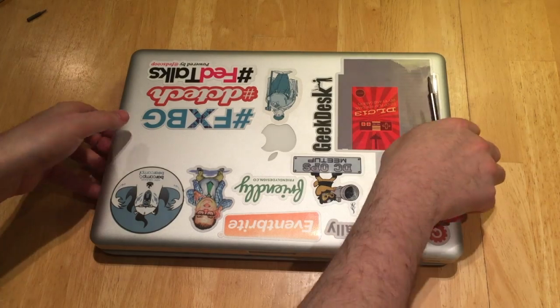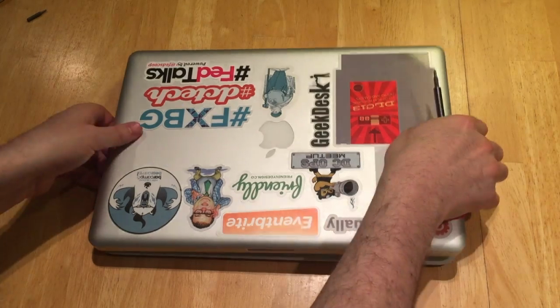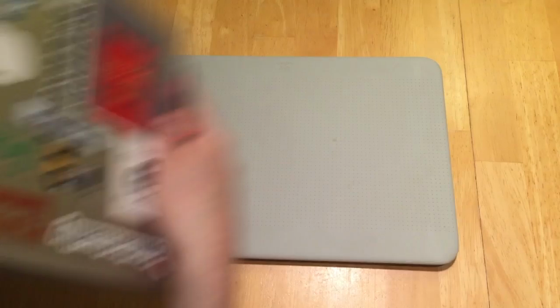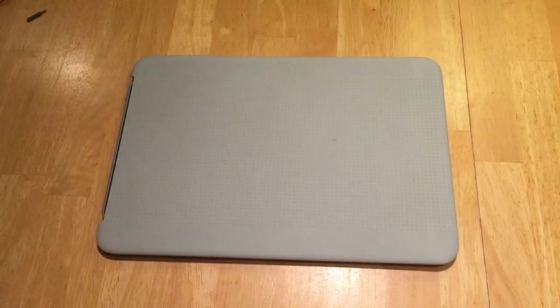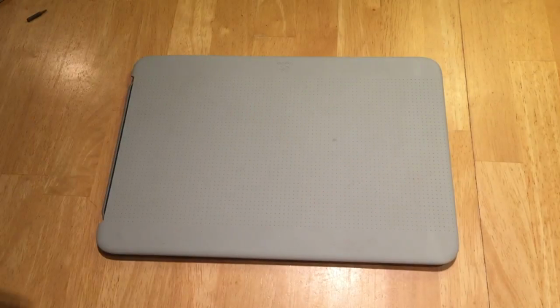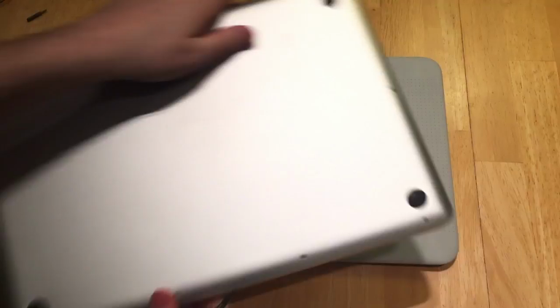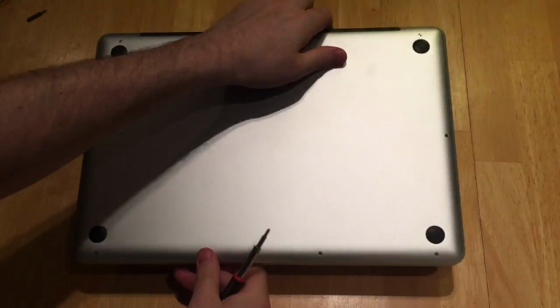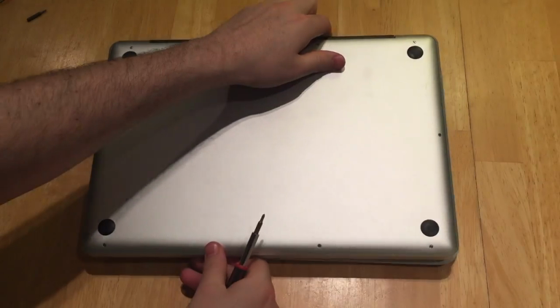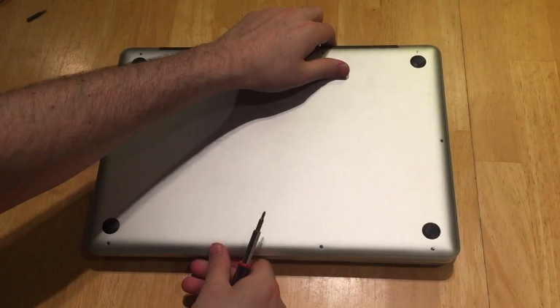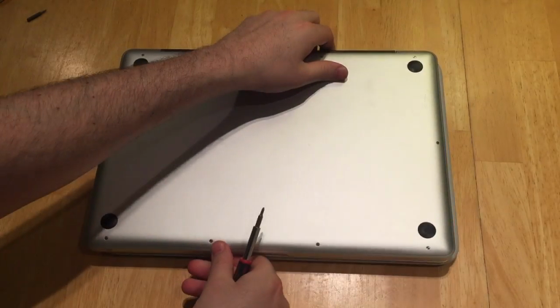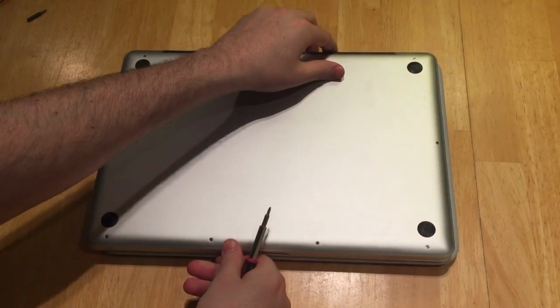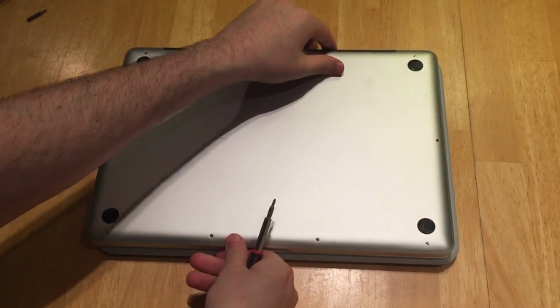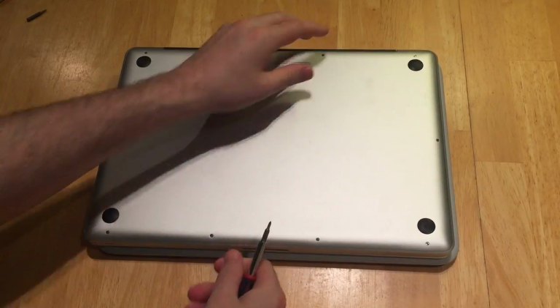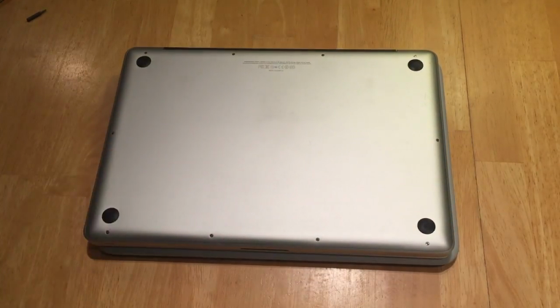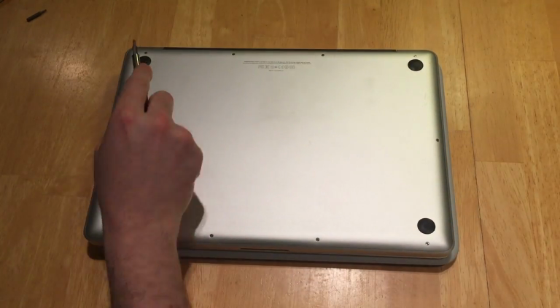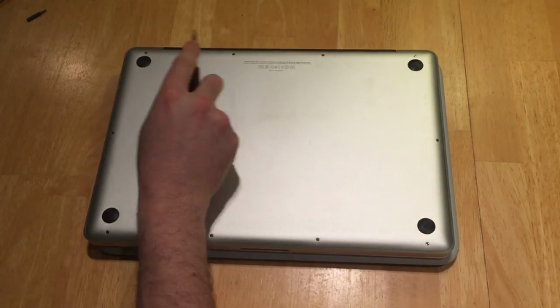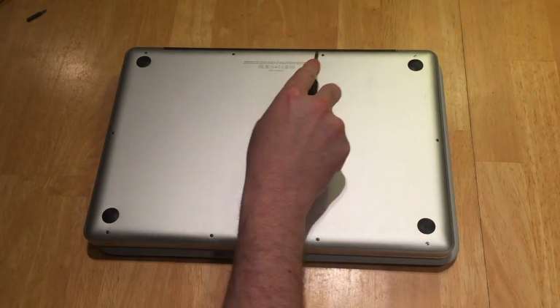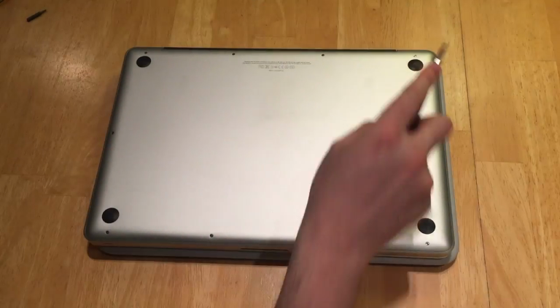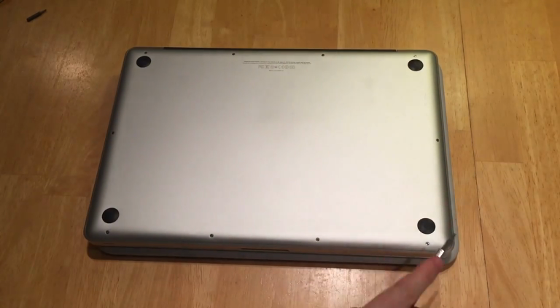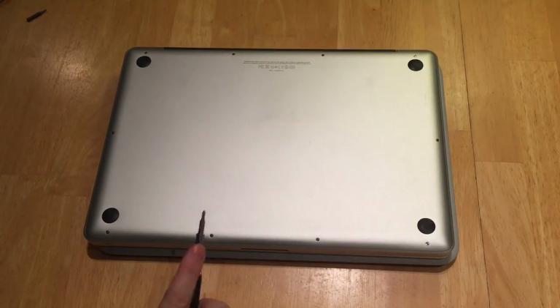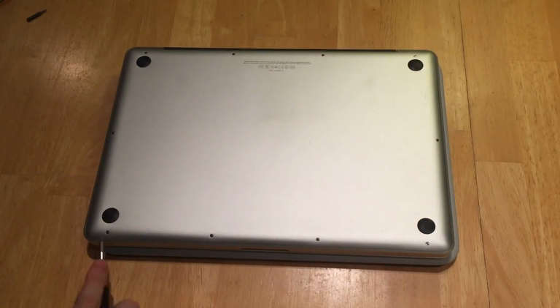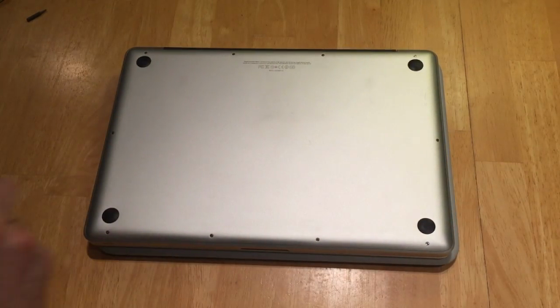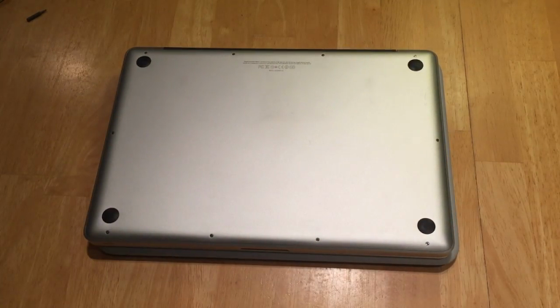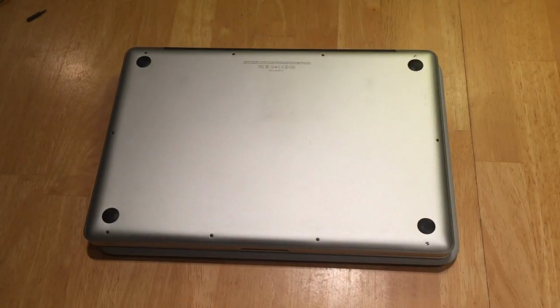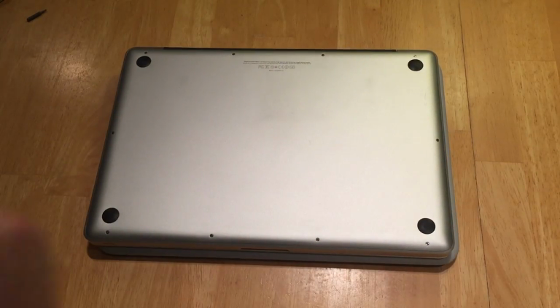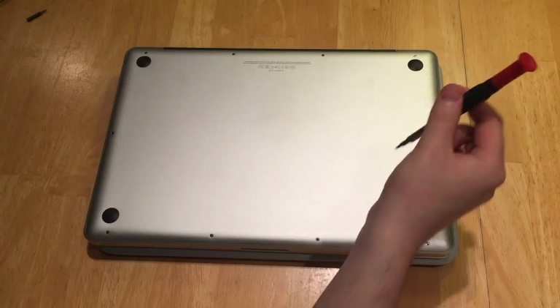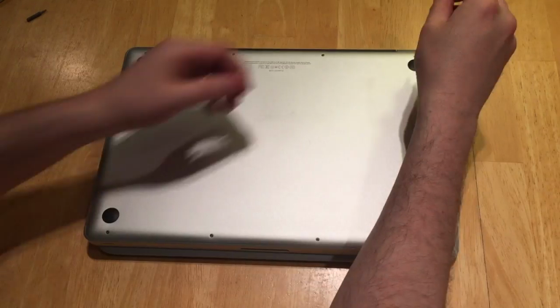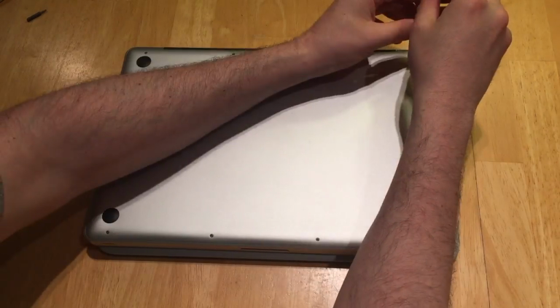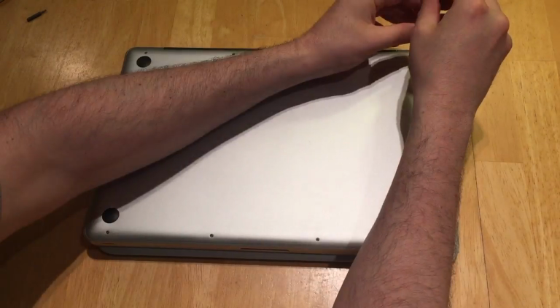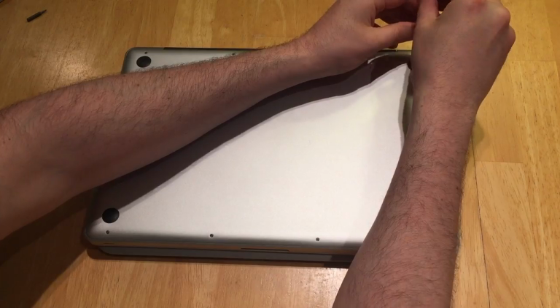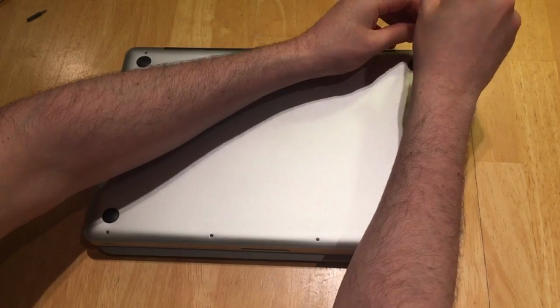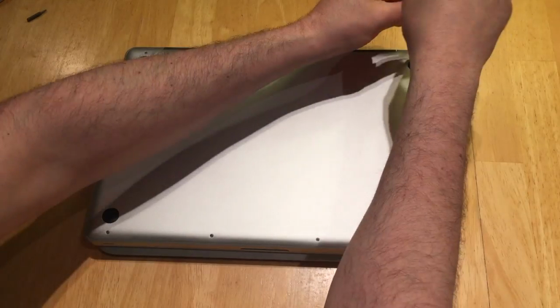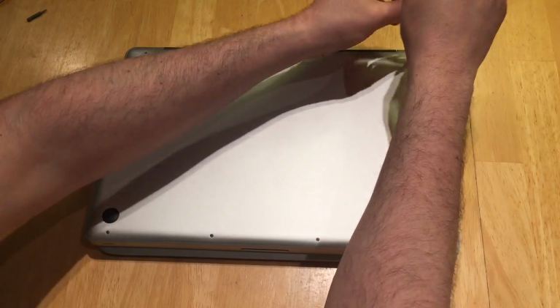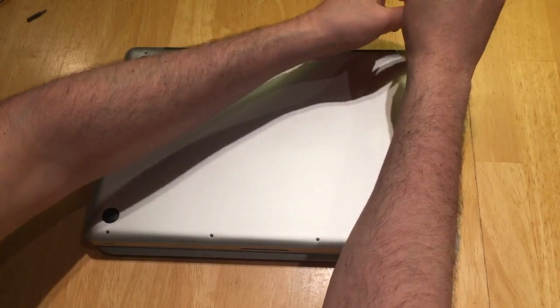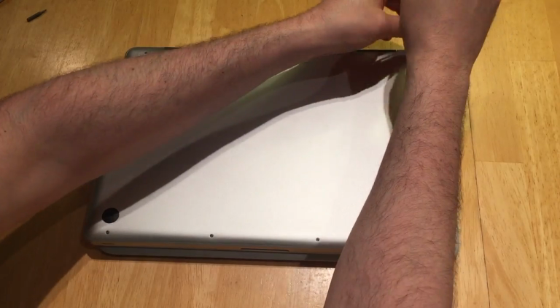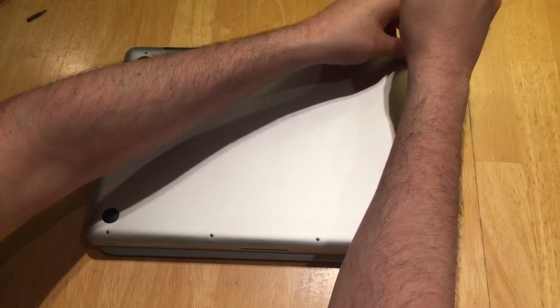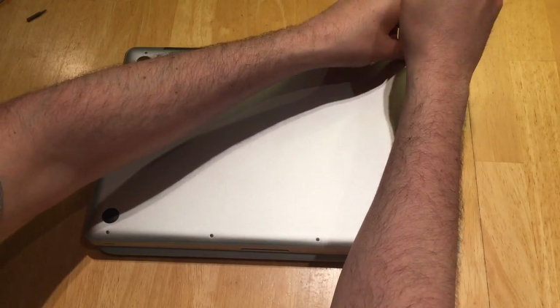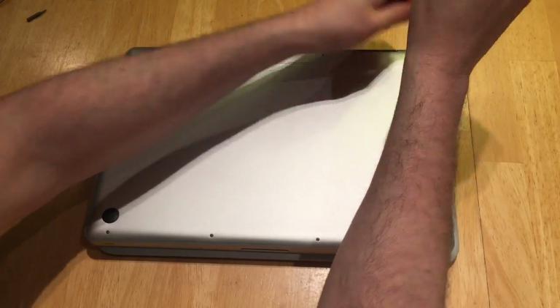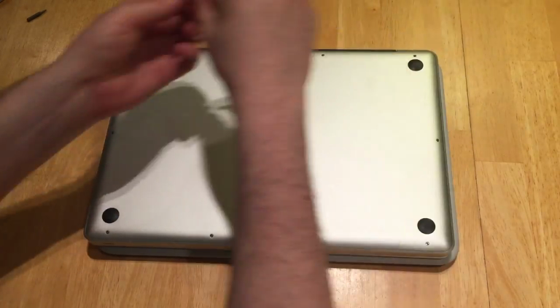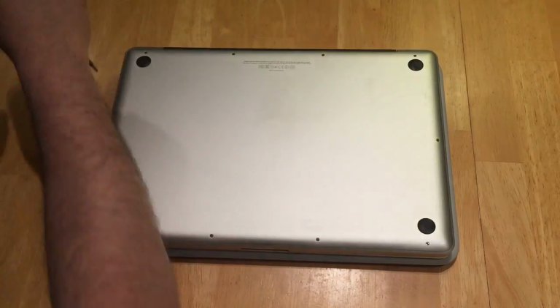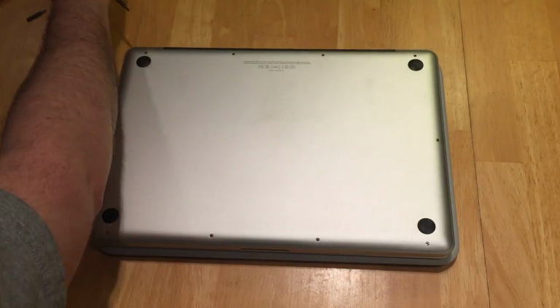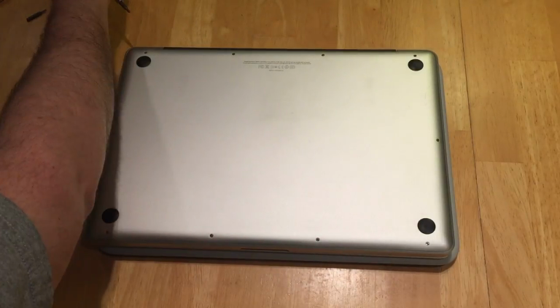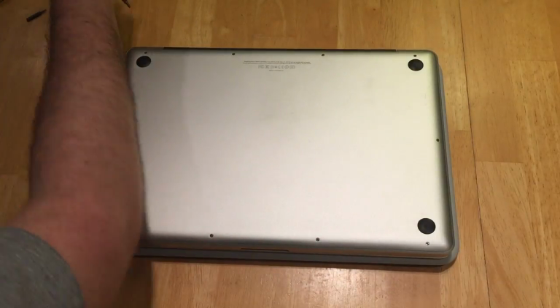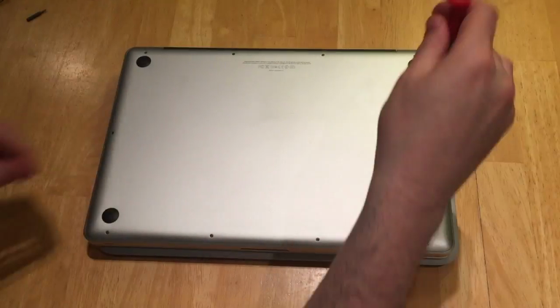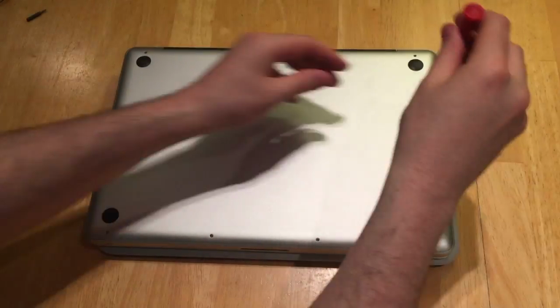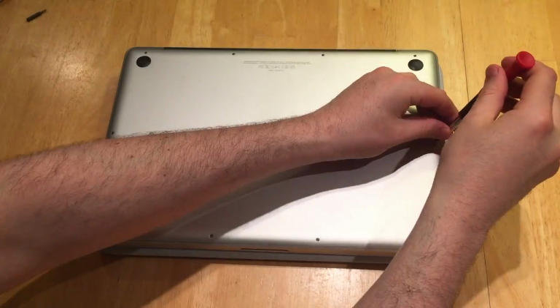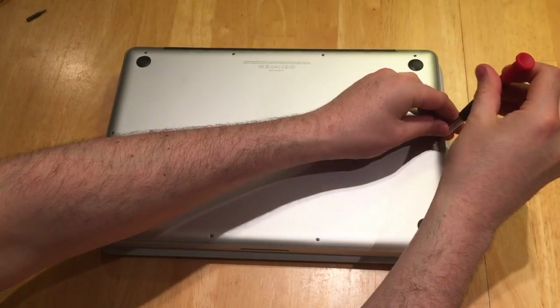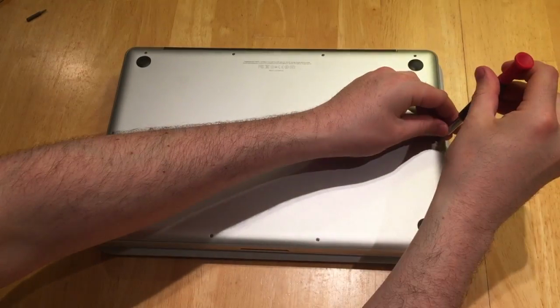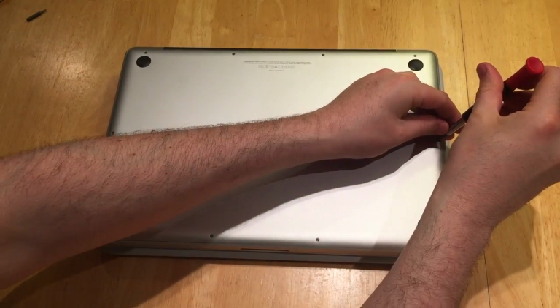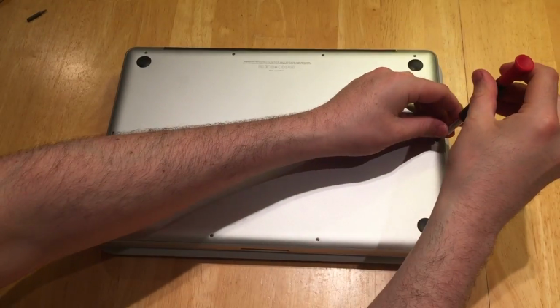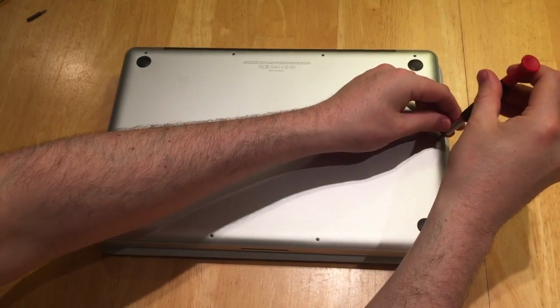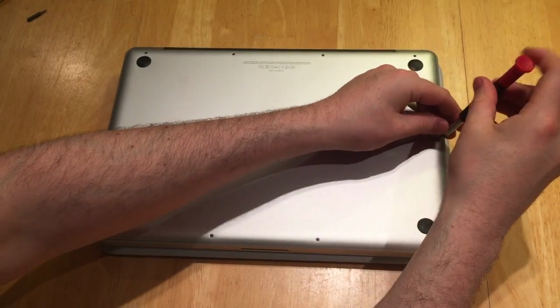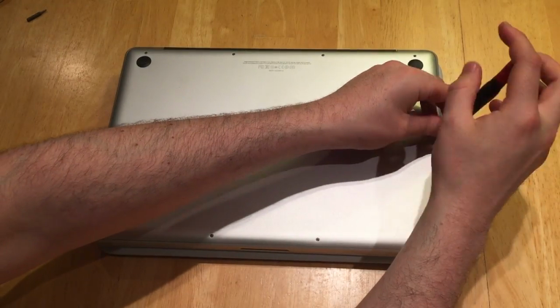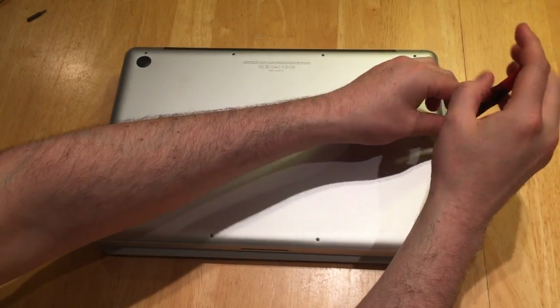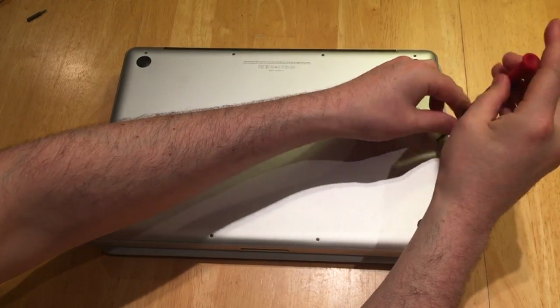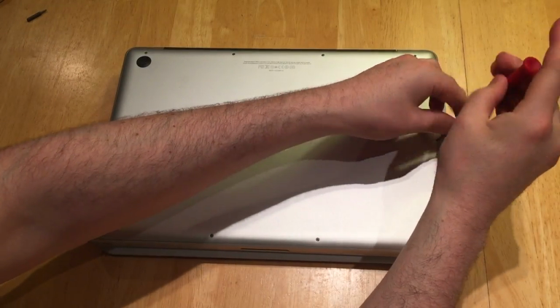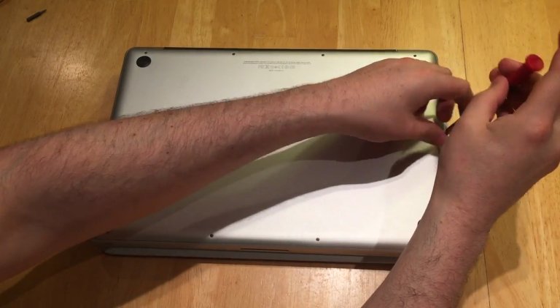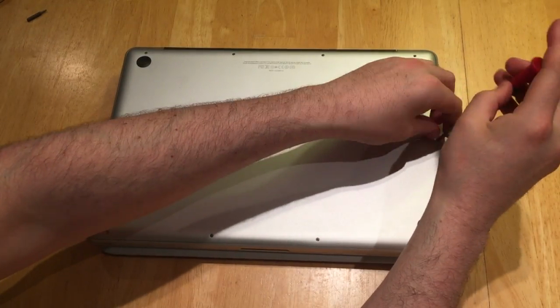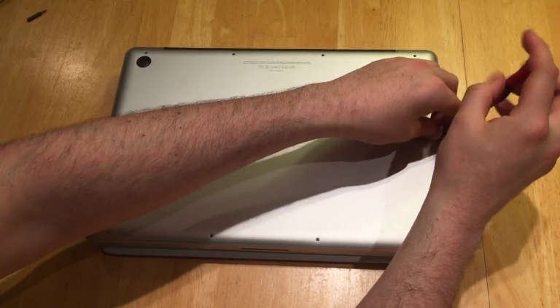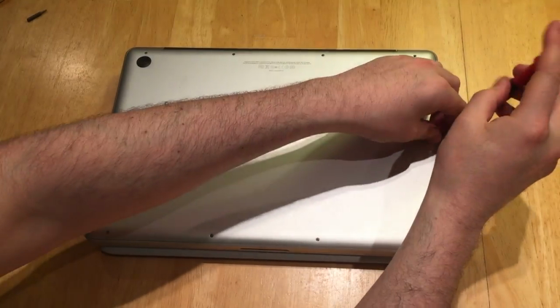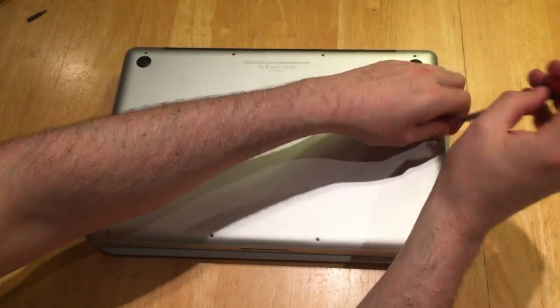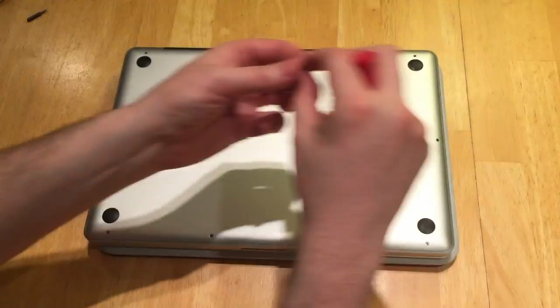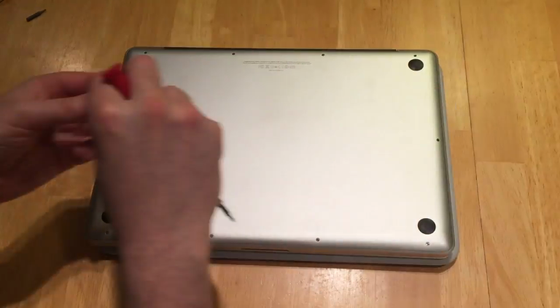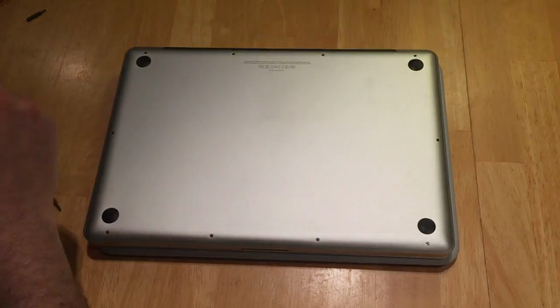Hello everybody, this is Joe Corbett from Random Nerds. Today we're going to be upgrading an old MacBook Pro. Mine is a 15 inch 2012.